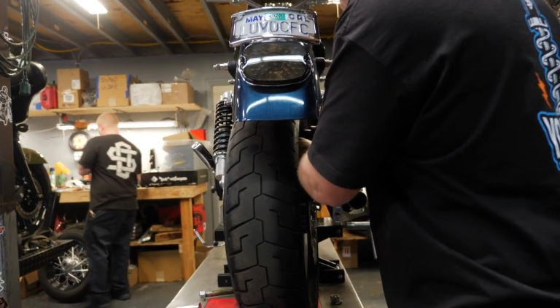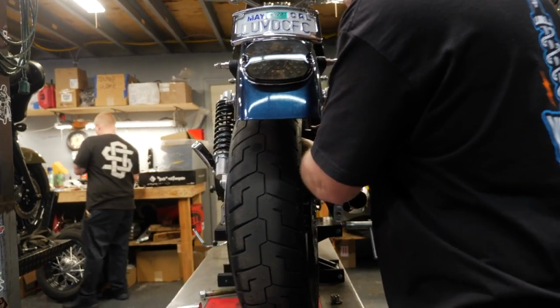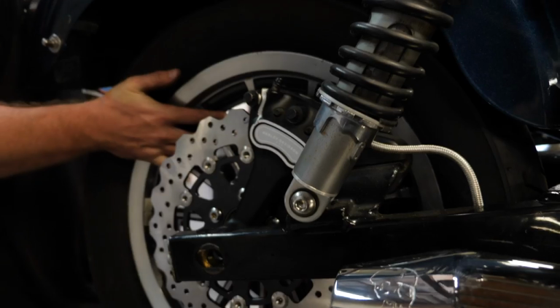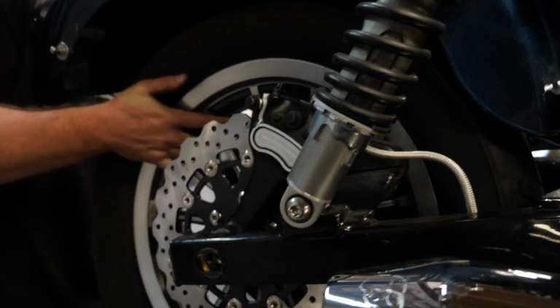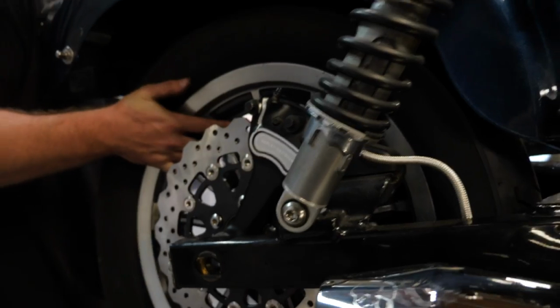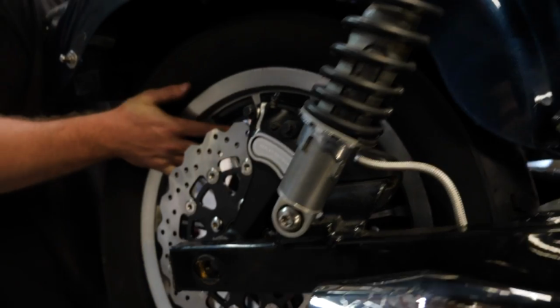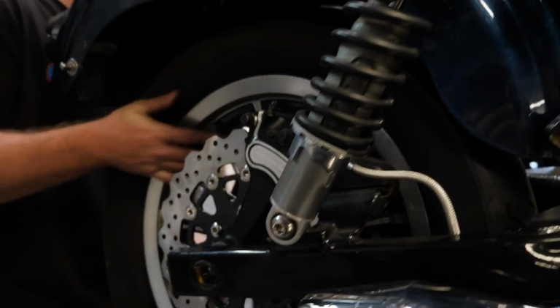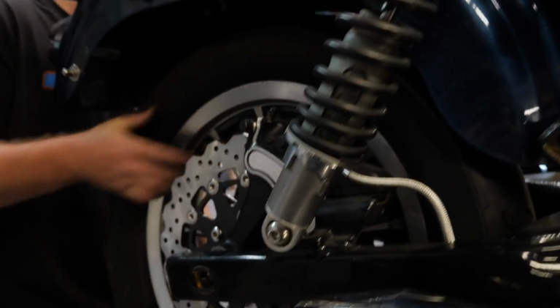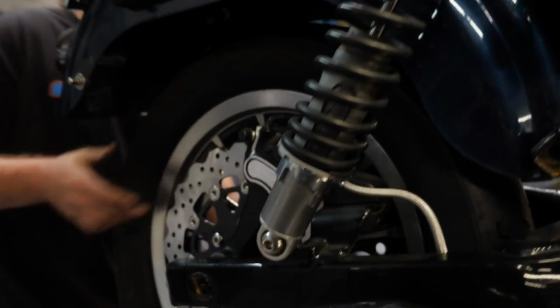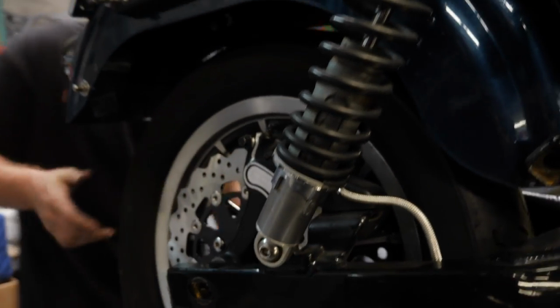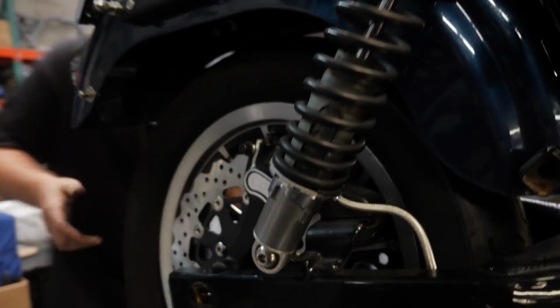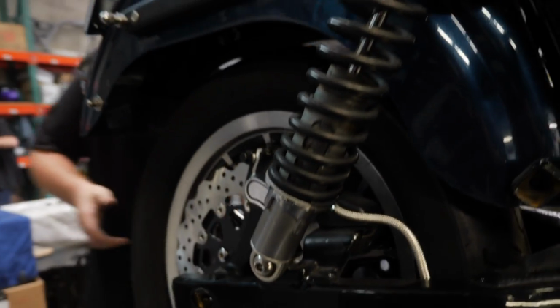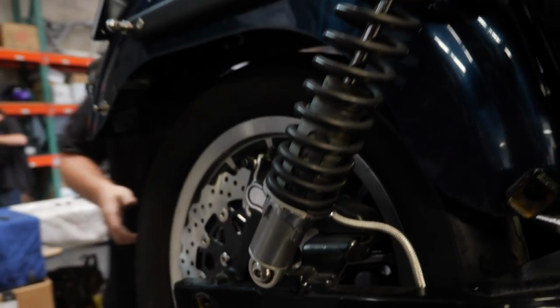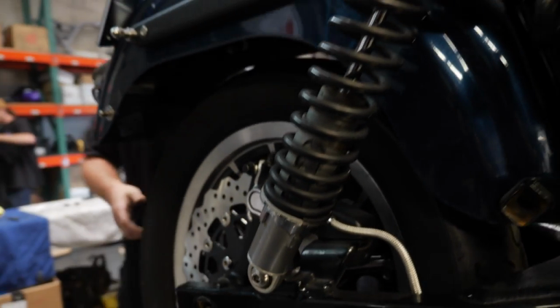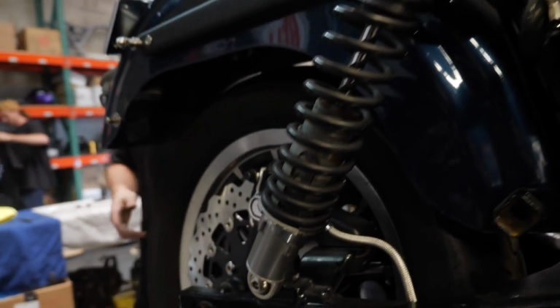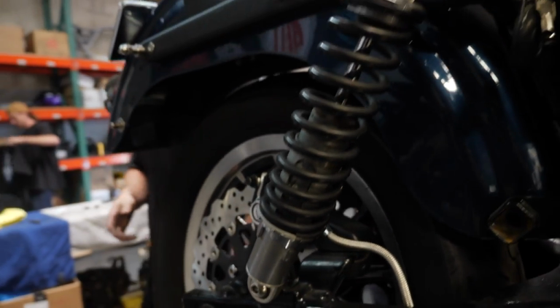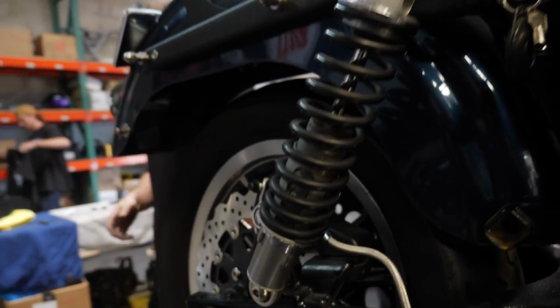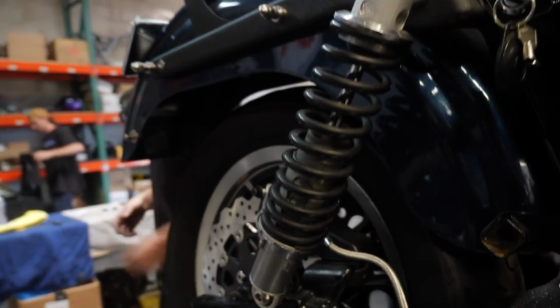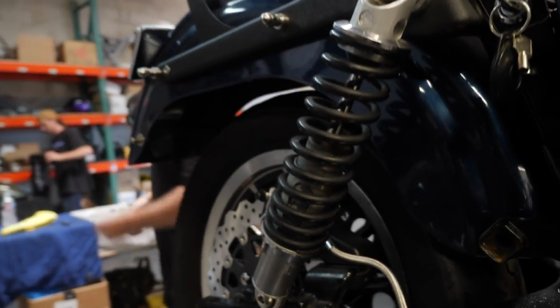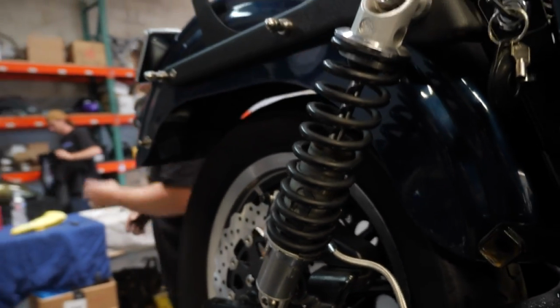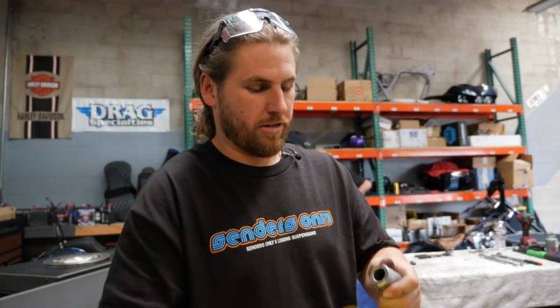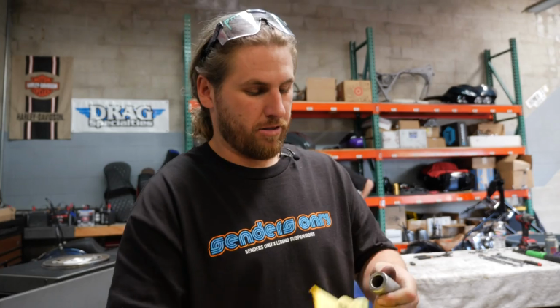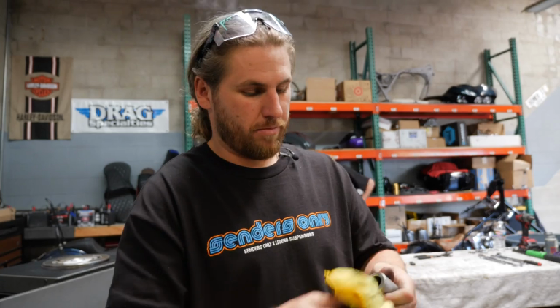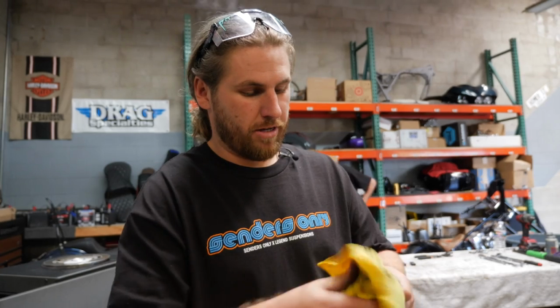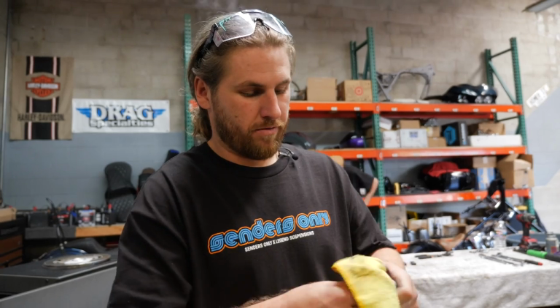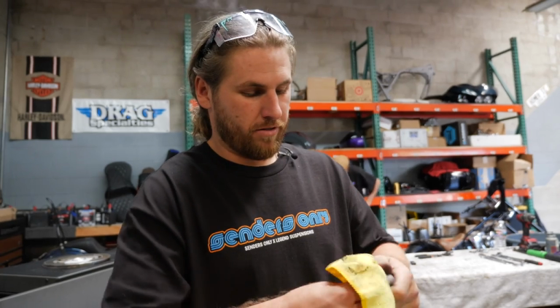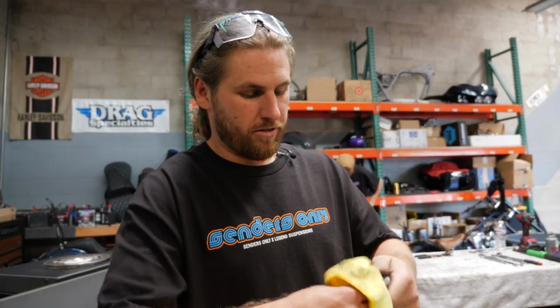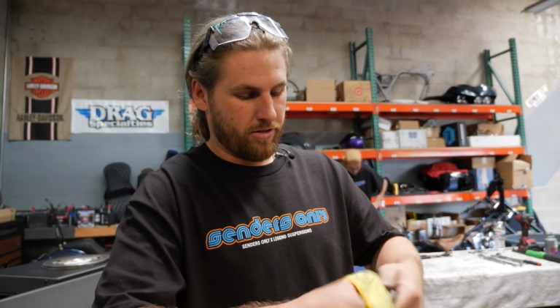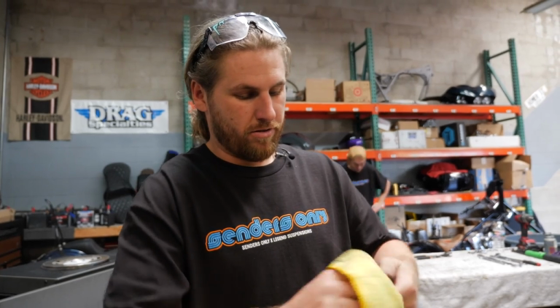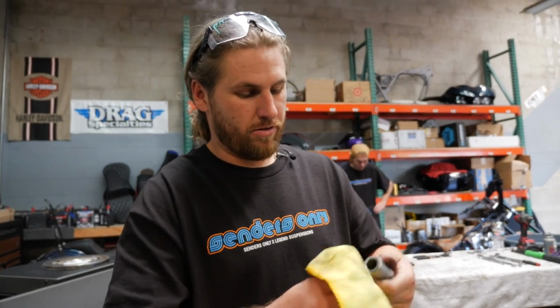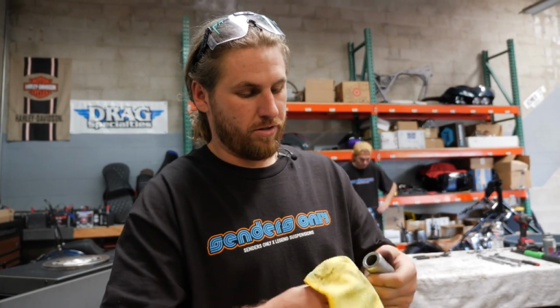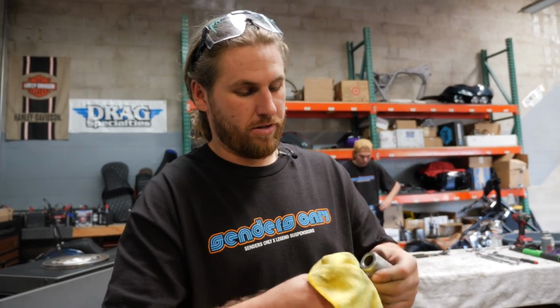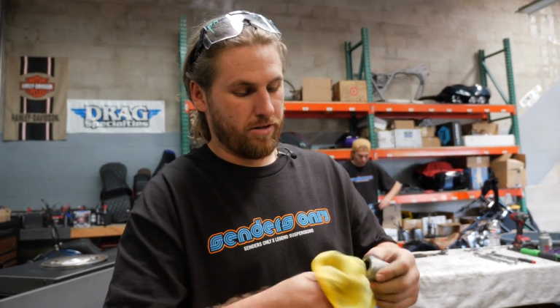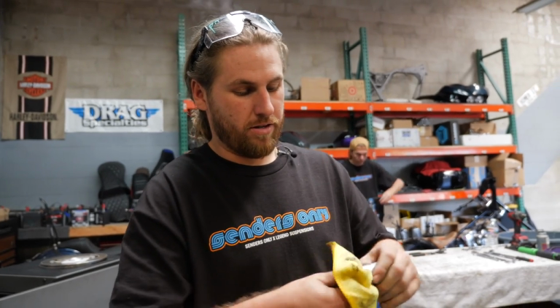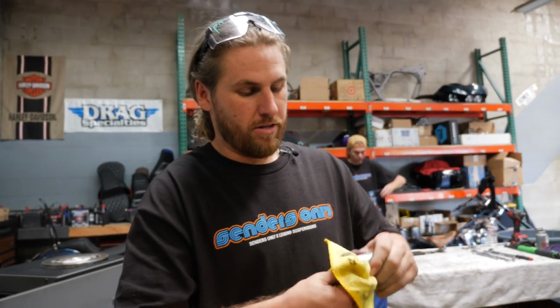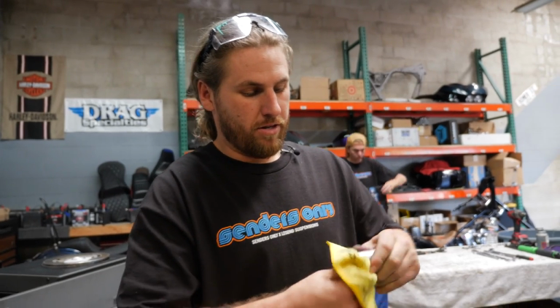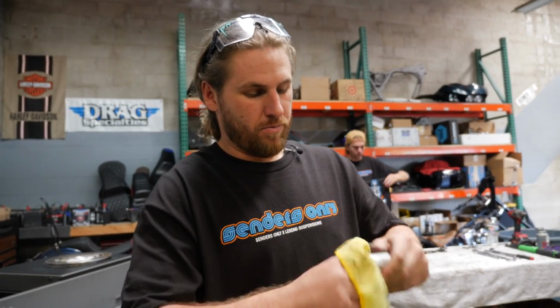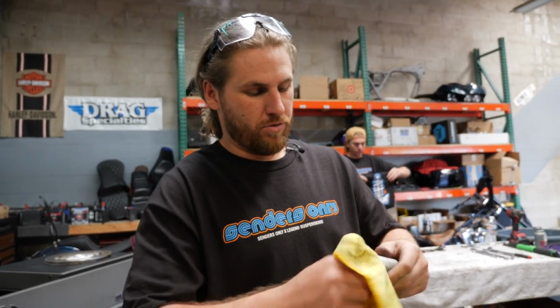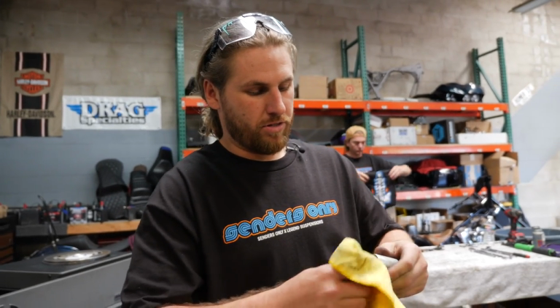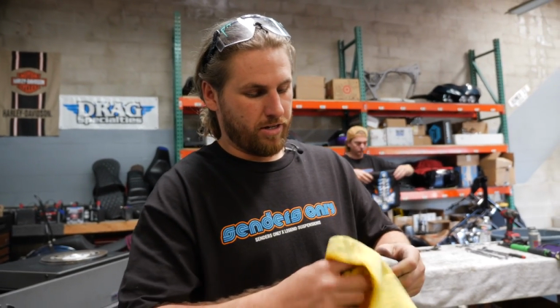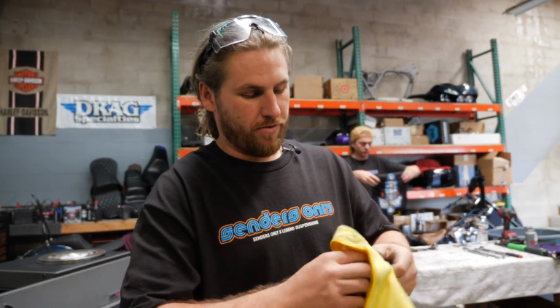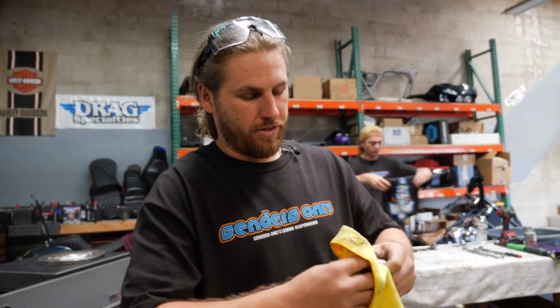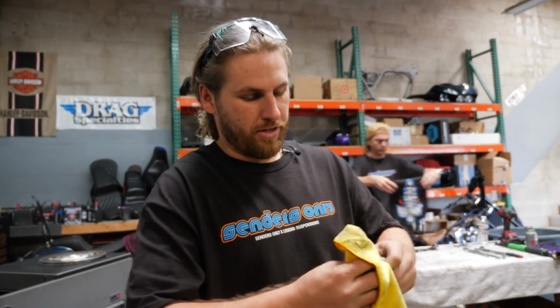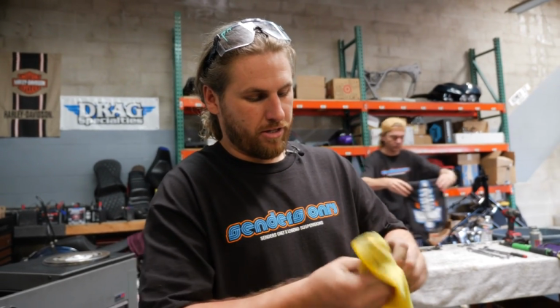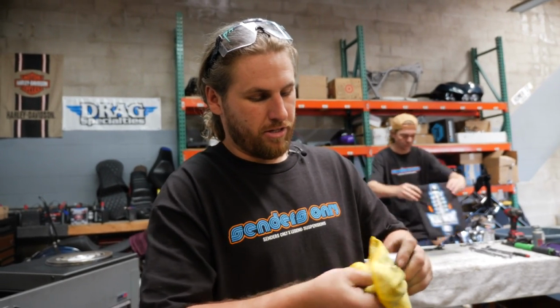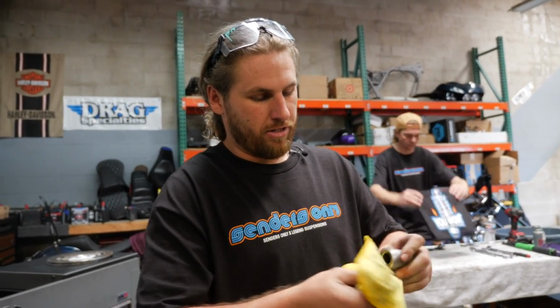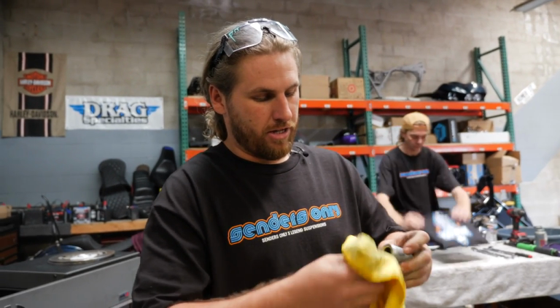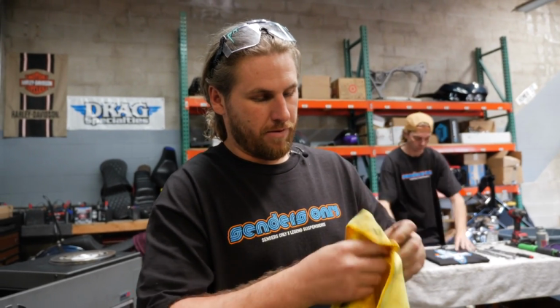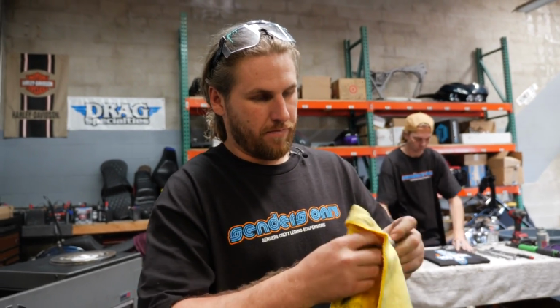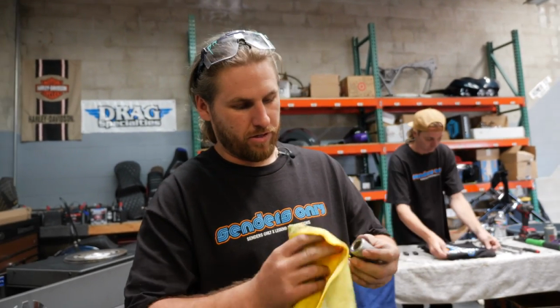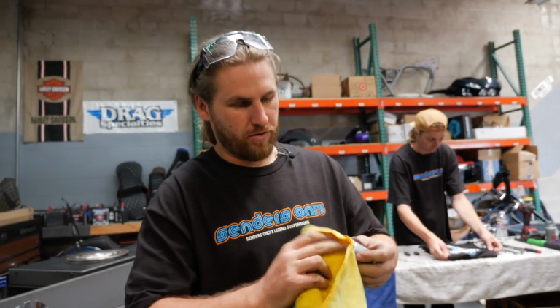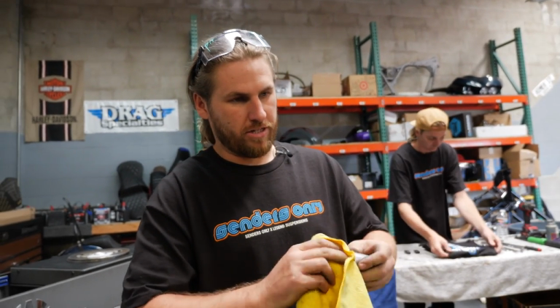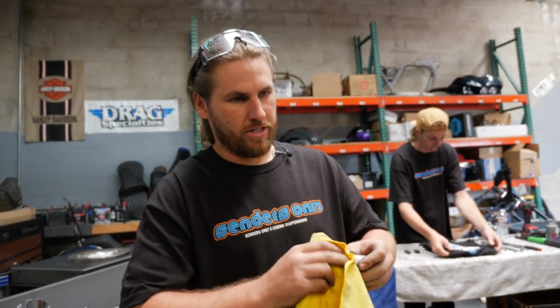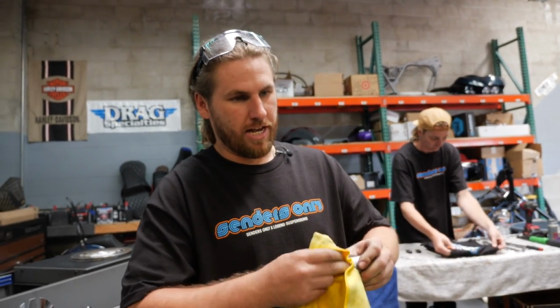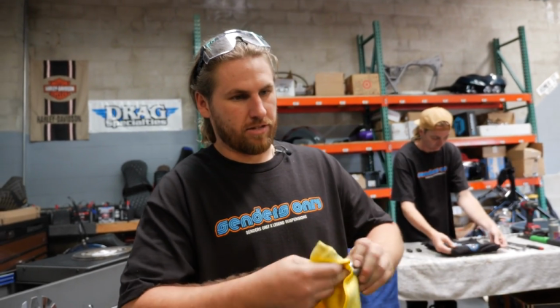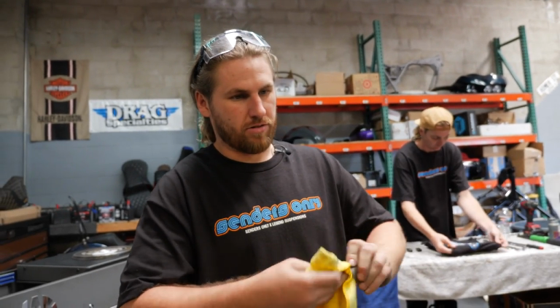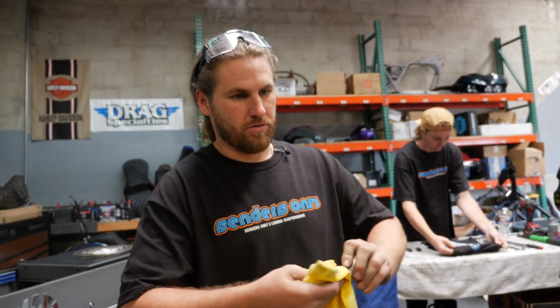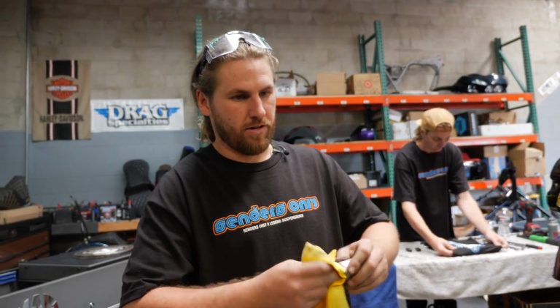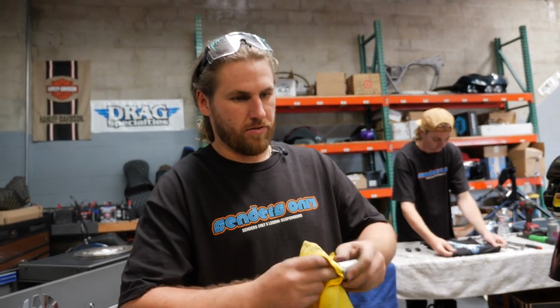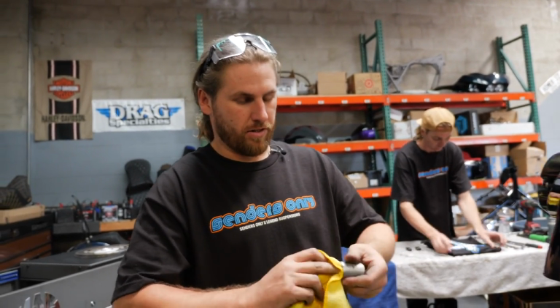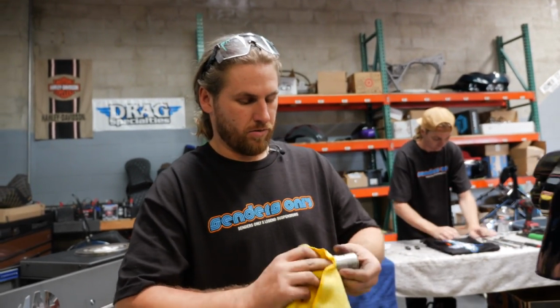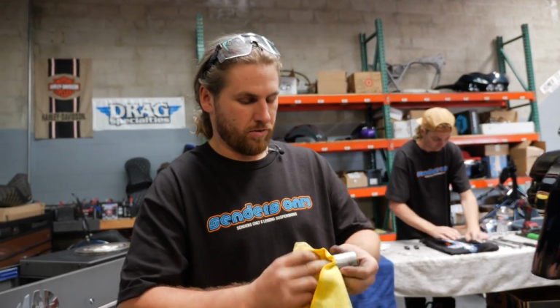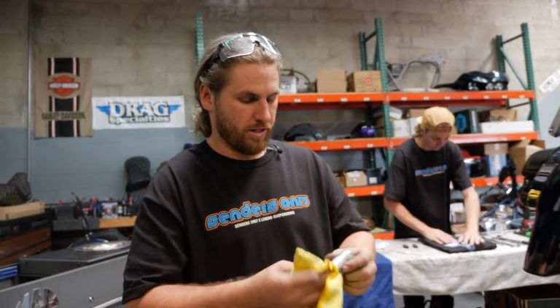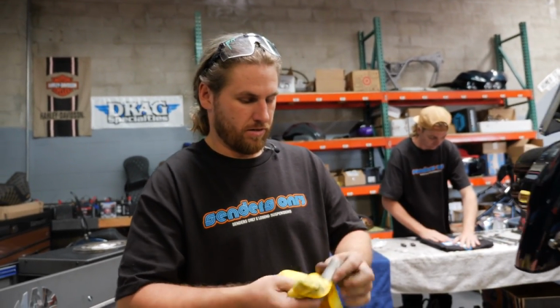We're going ahead and getting this wheel back on the bike, reinstalled. We'll get everything cleaned up, grease the axle, and get everything torqued down.